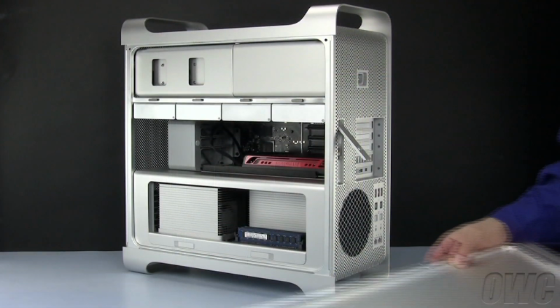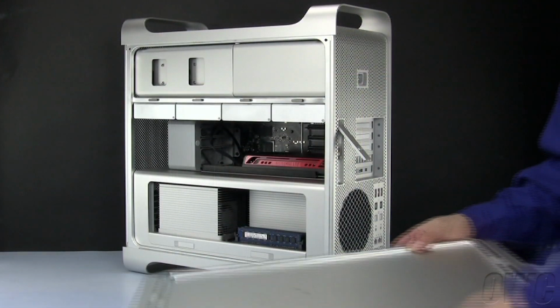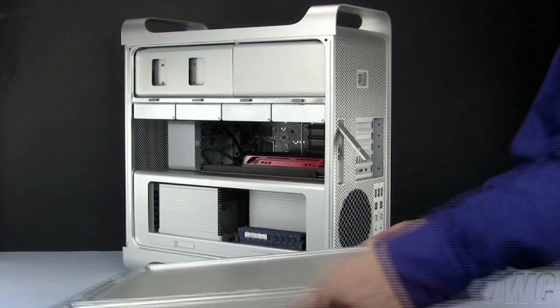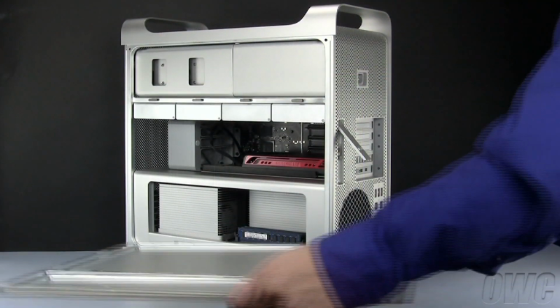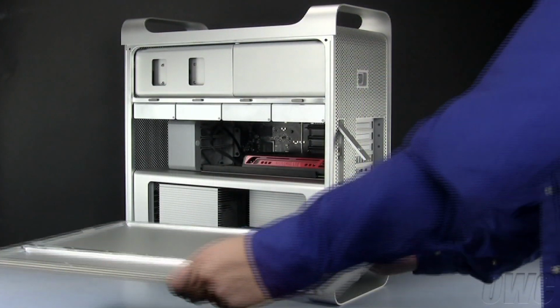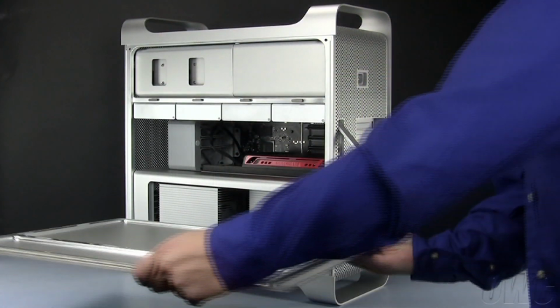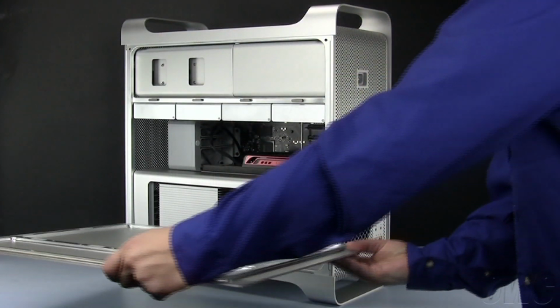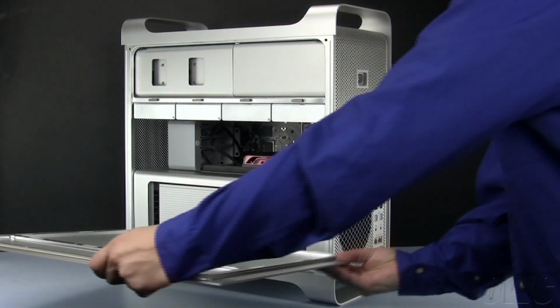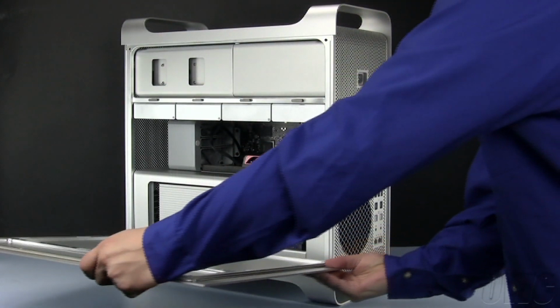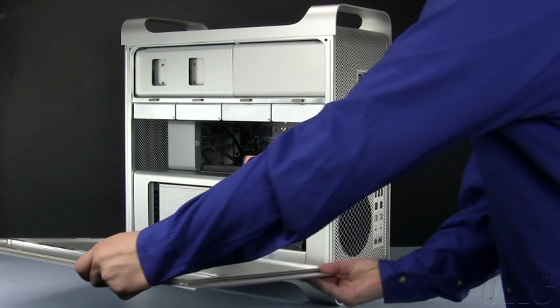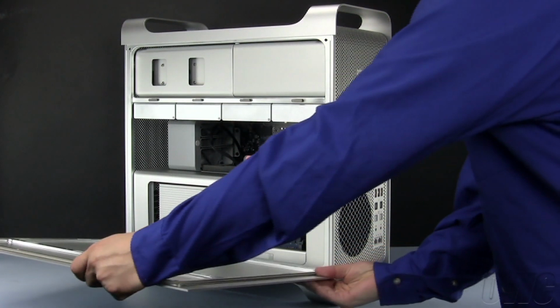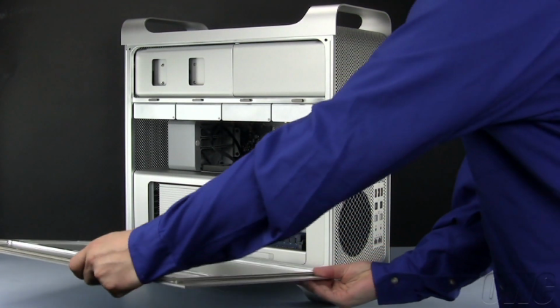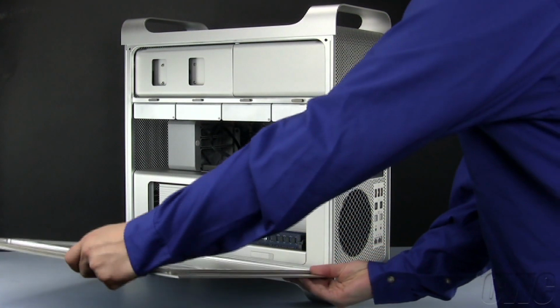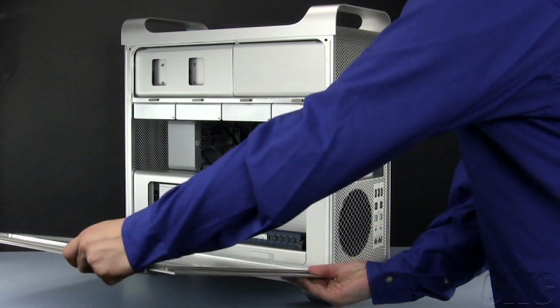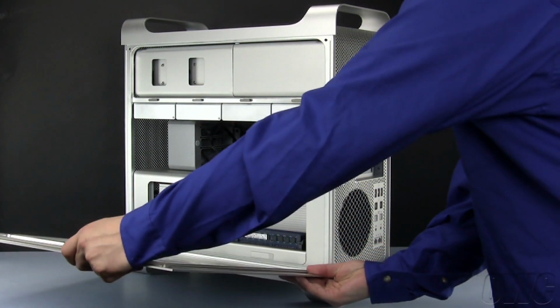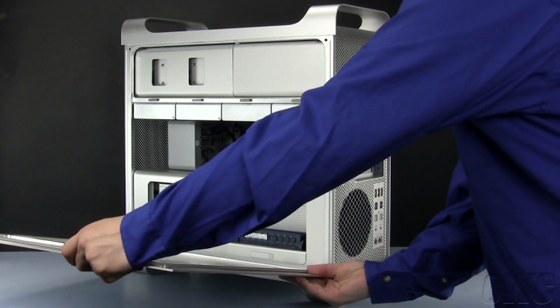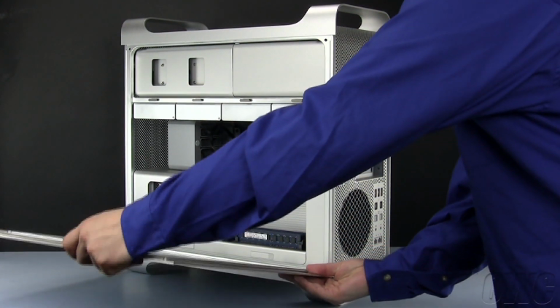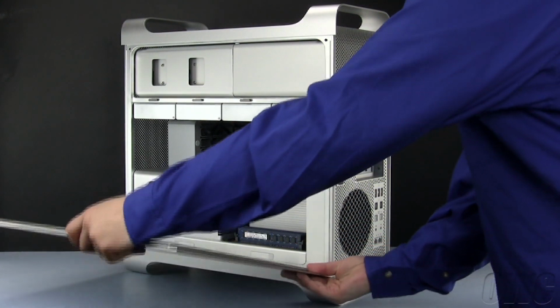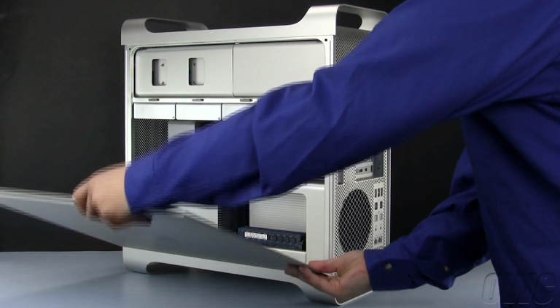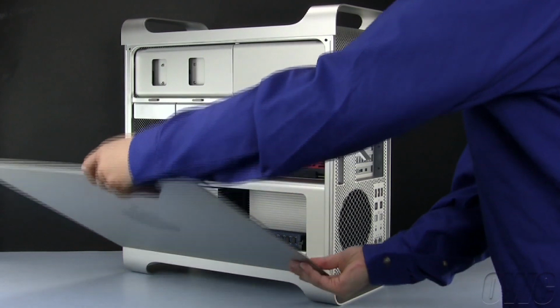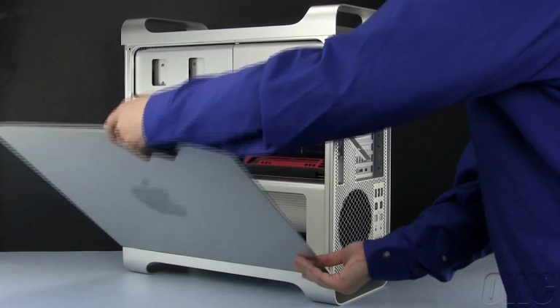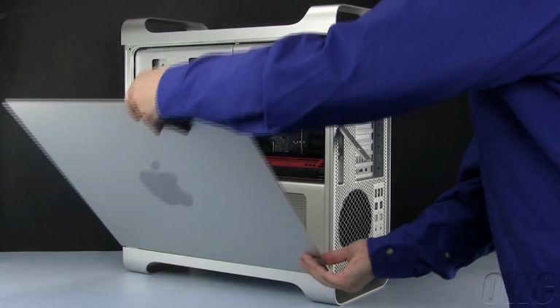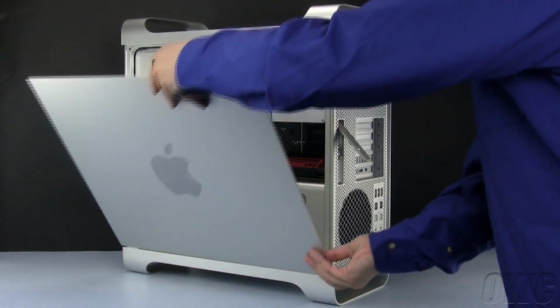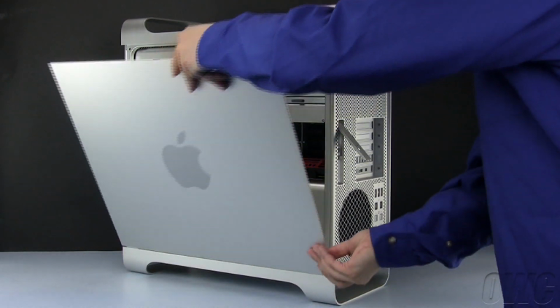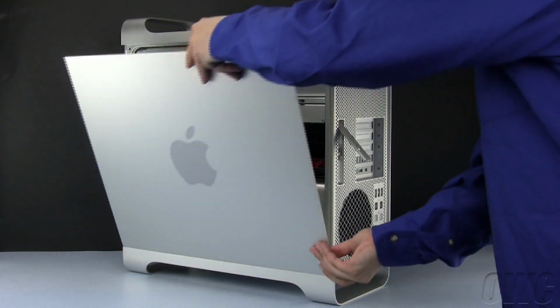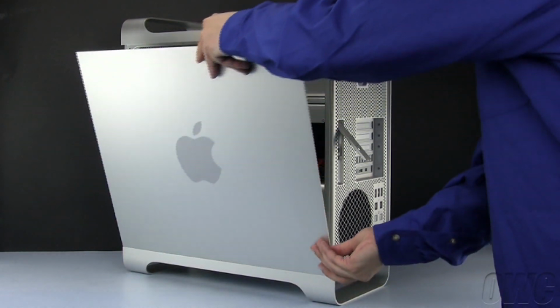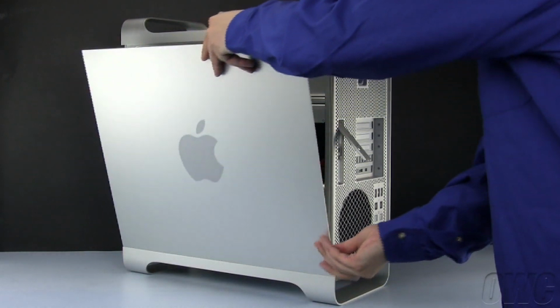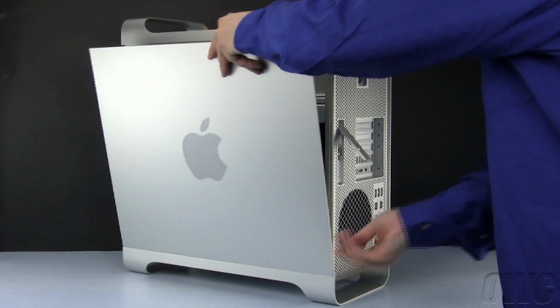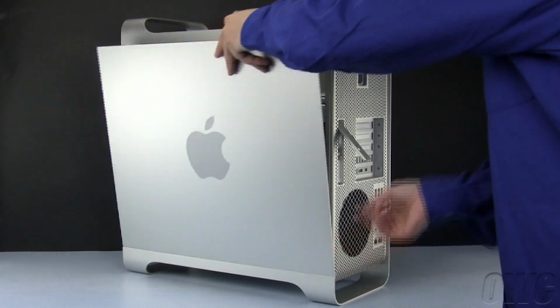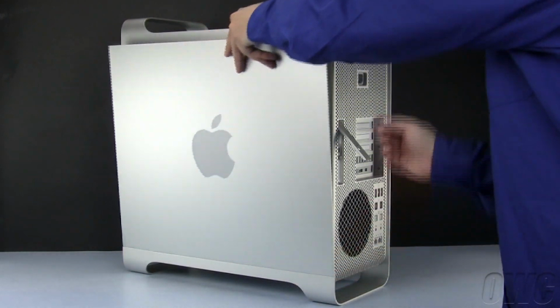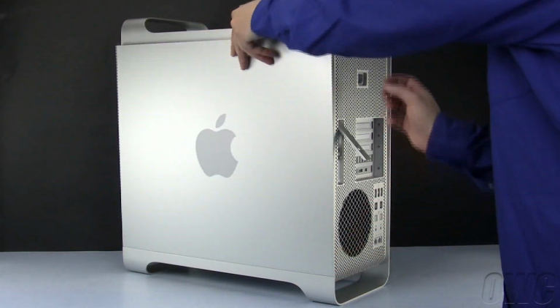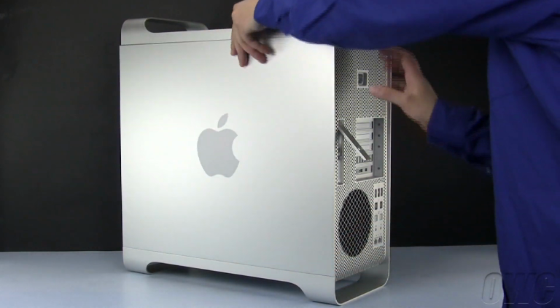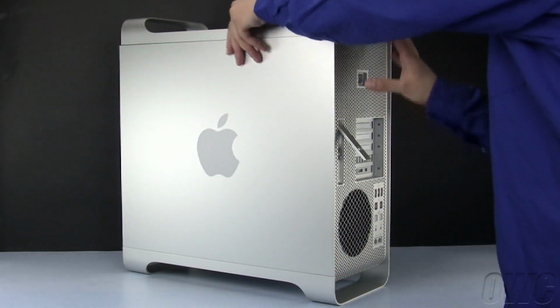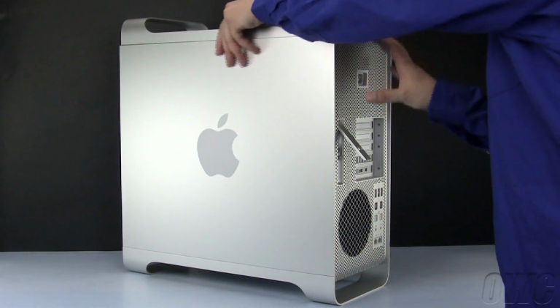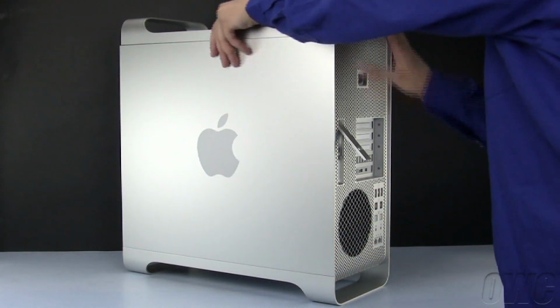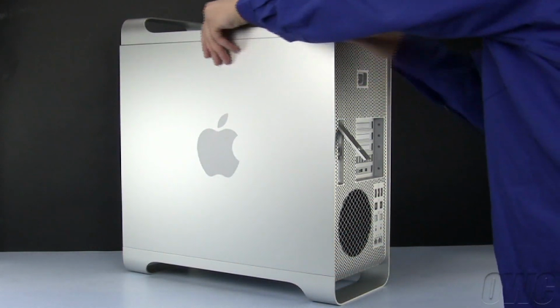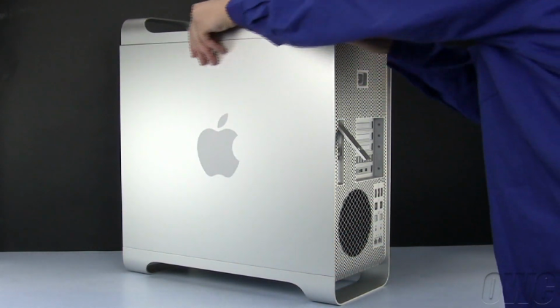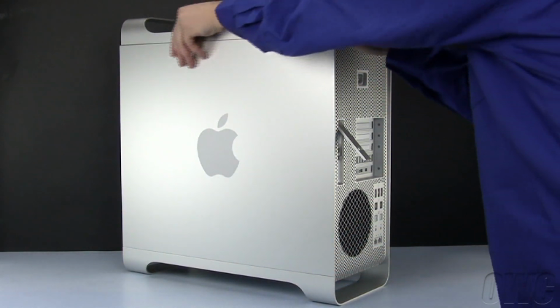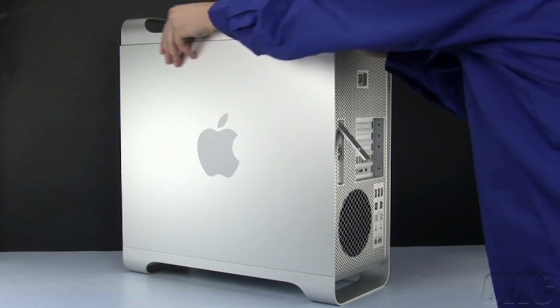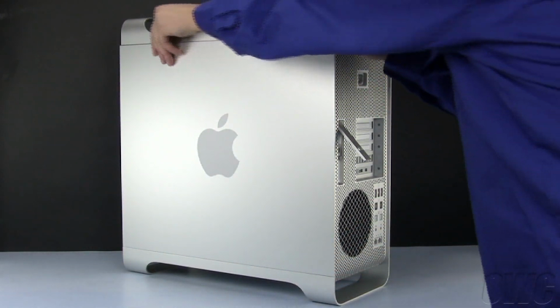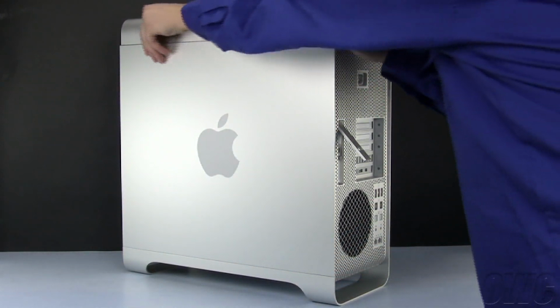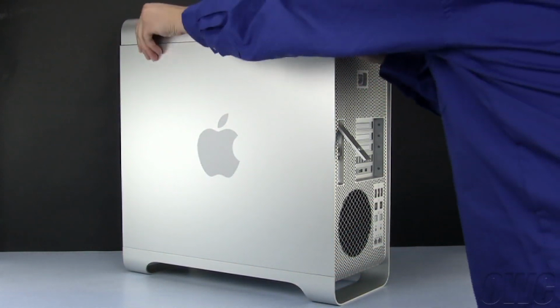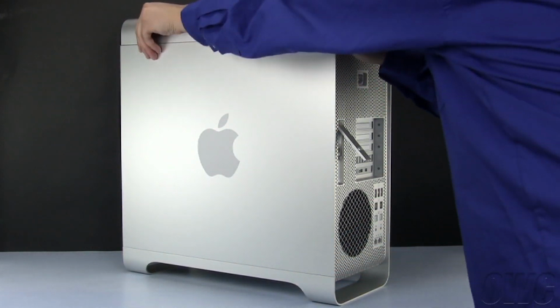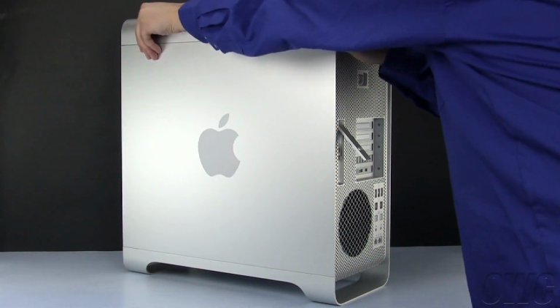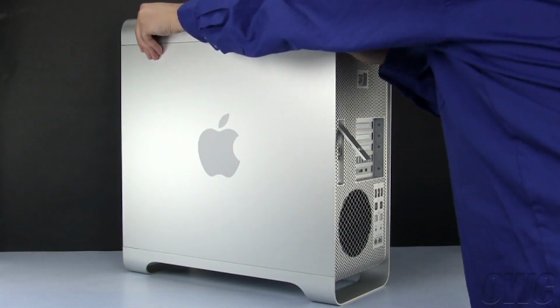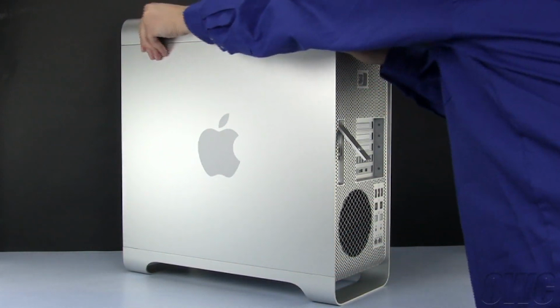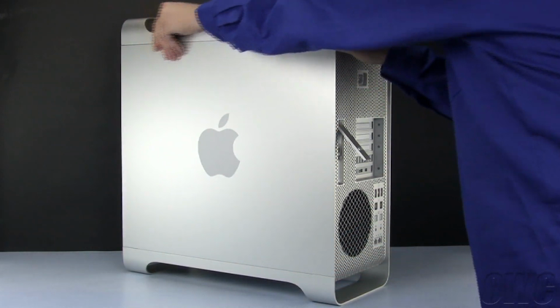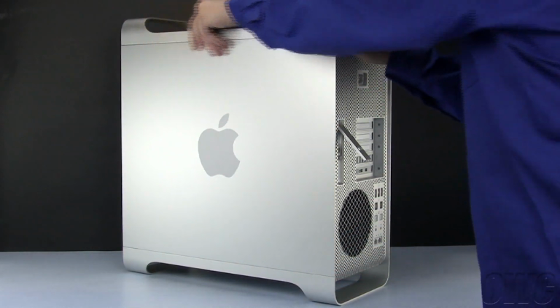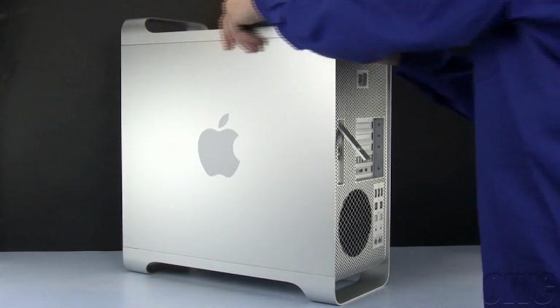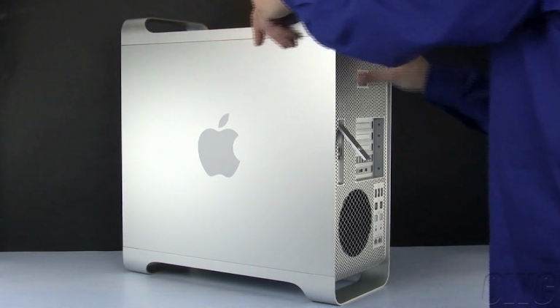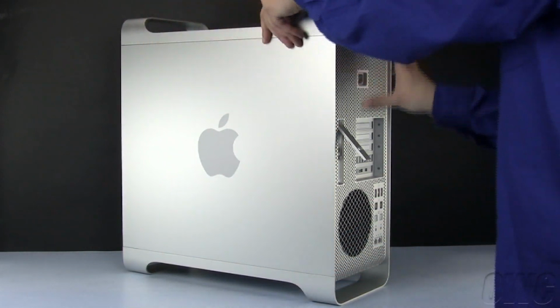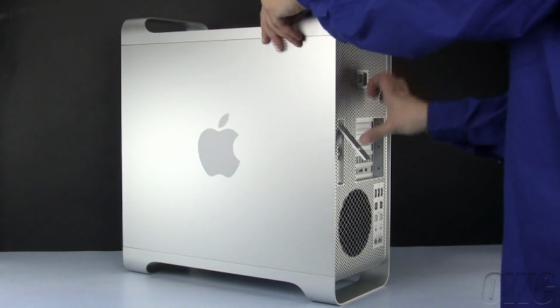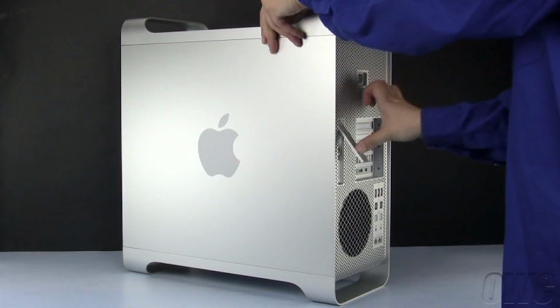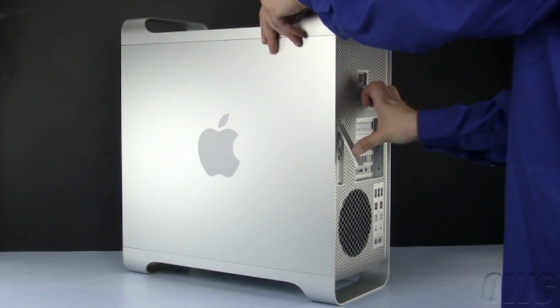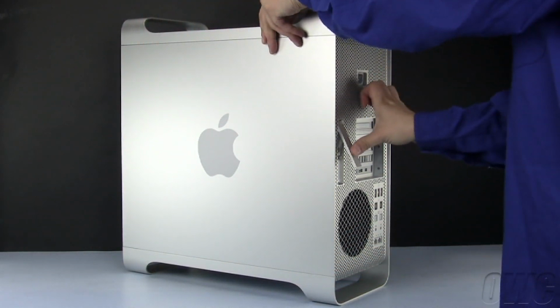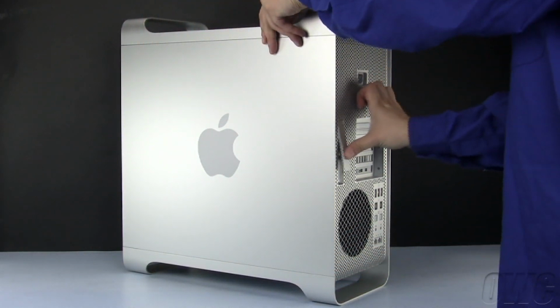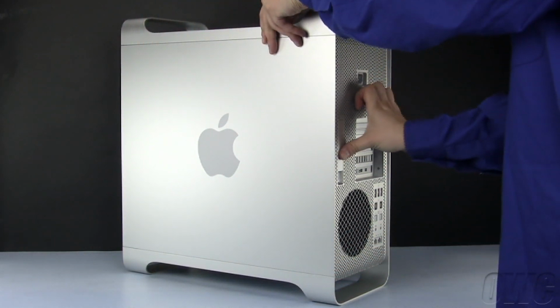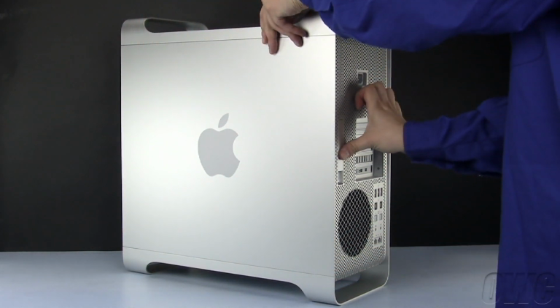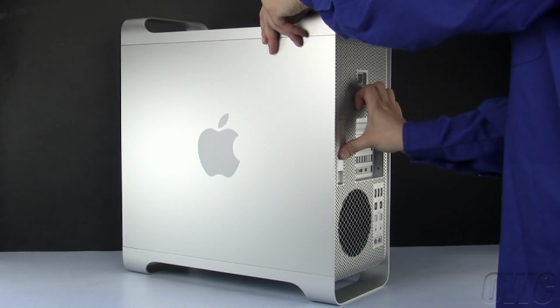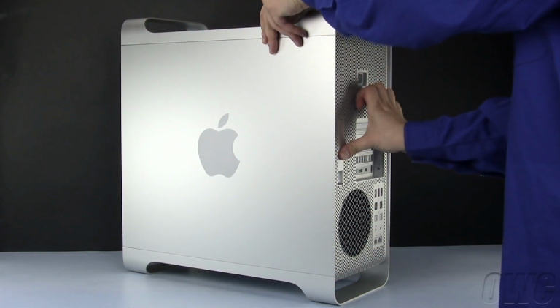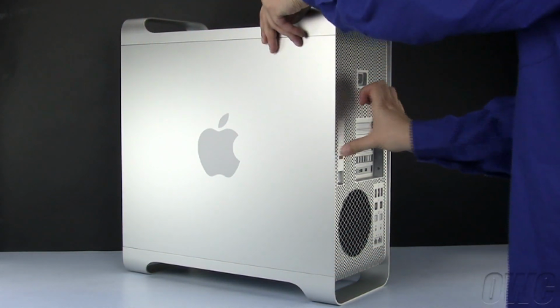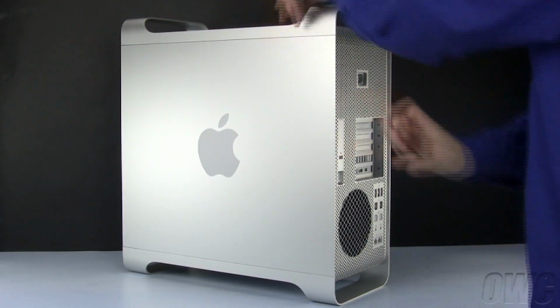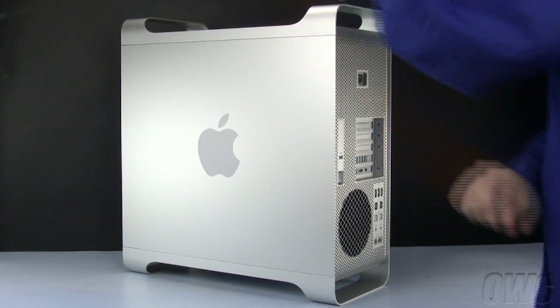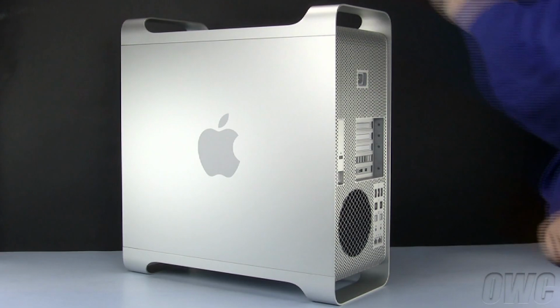You may now replace the side door and close the latch.